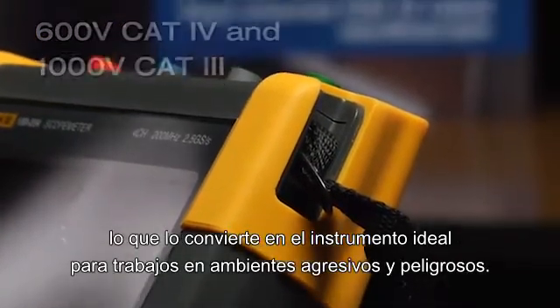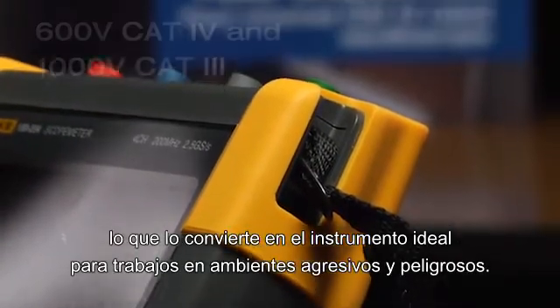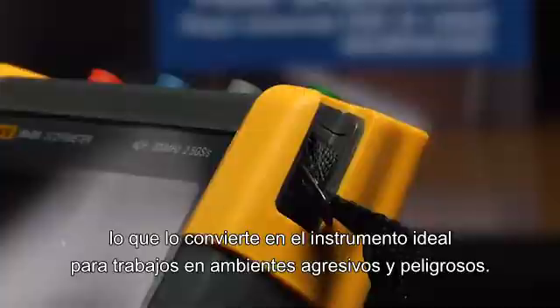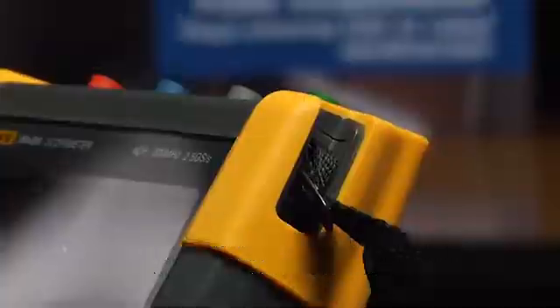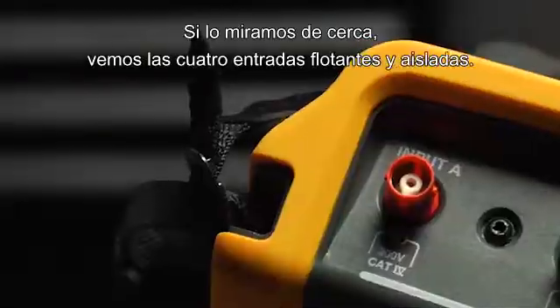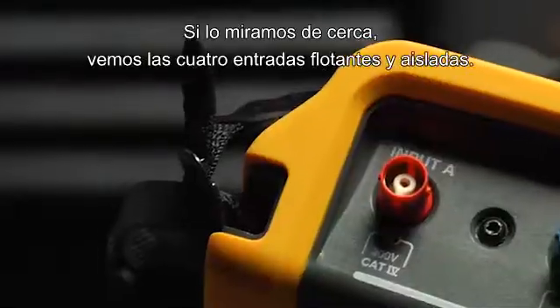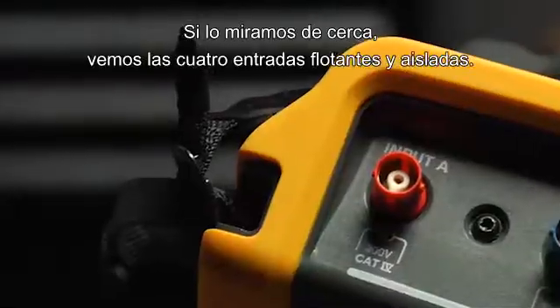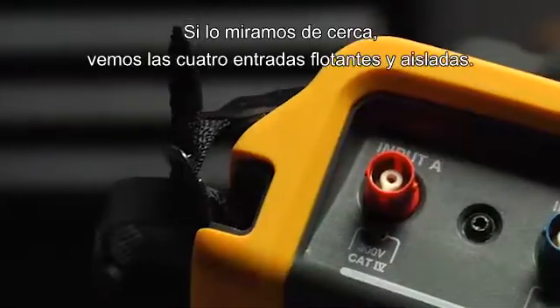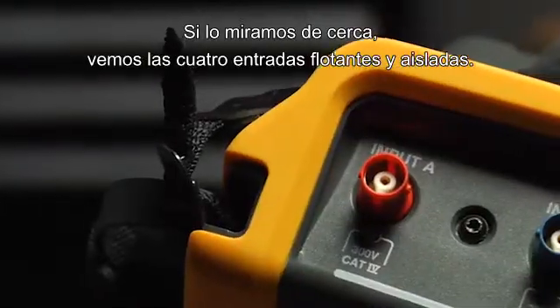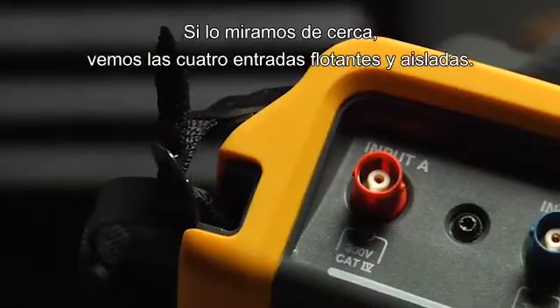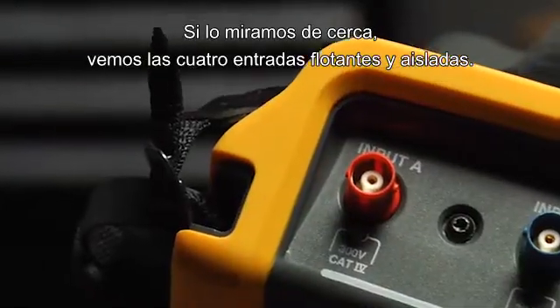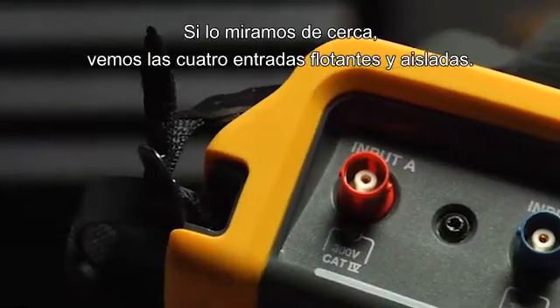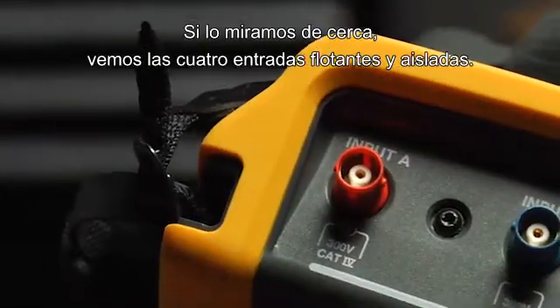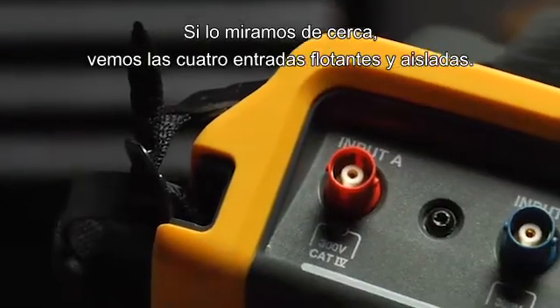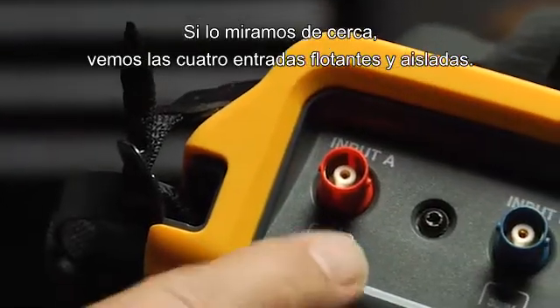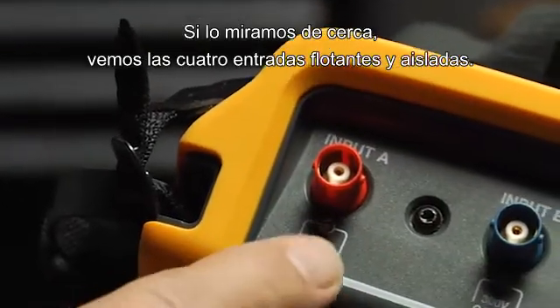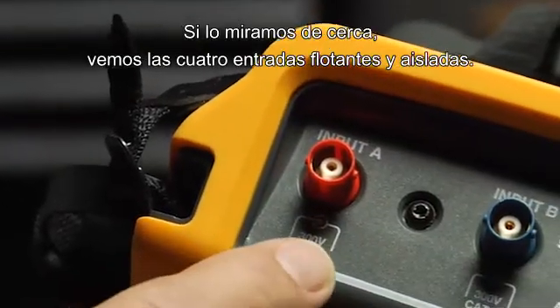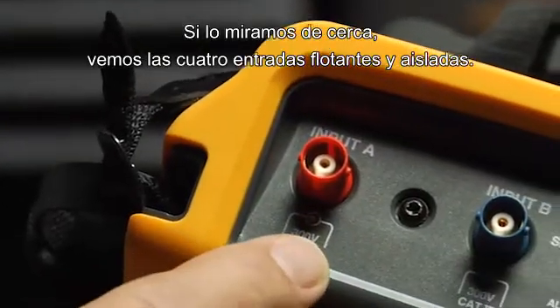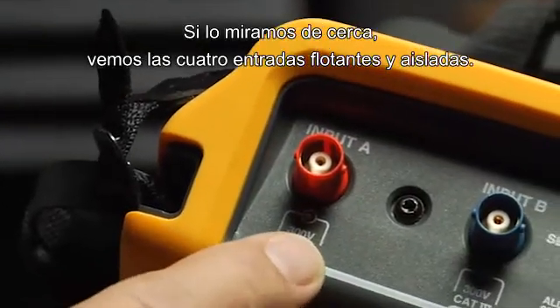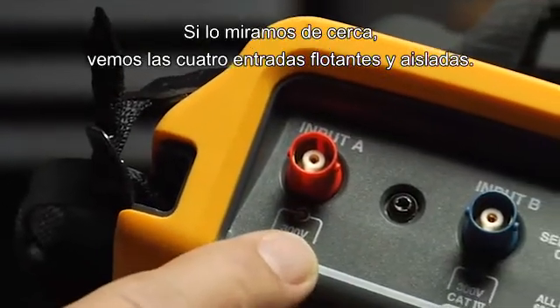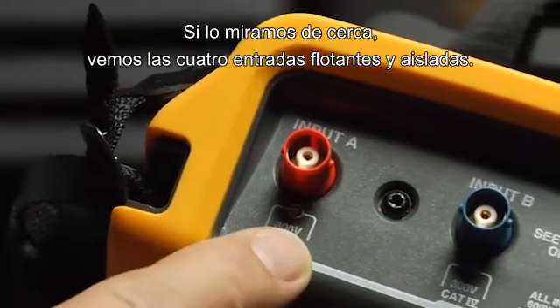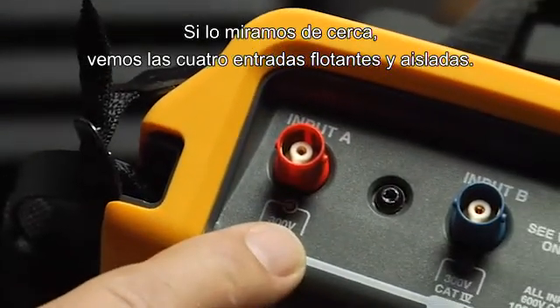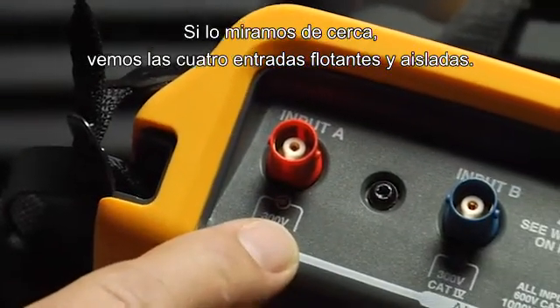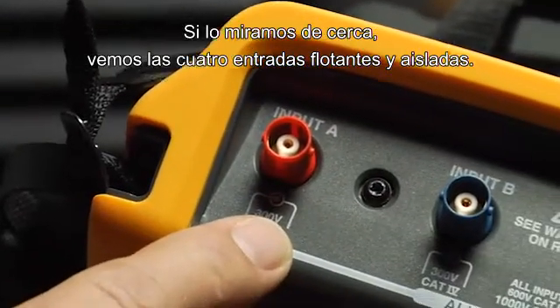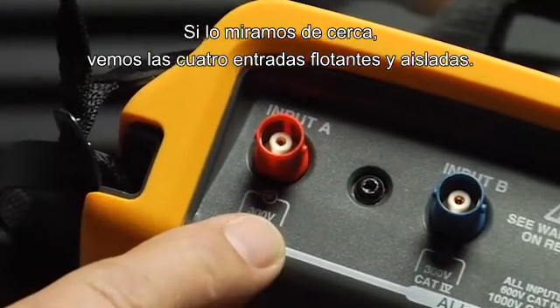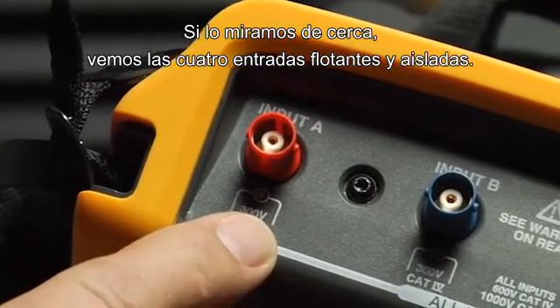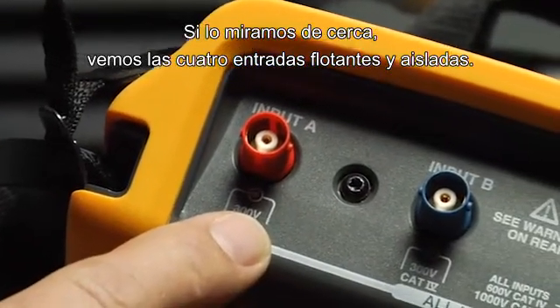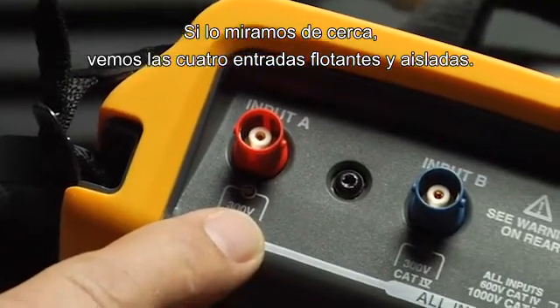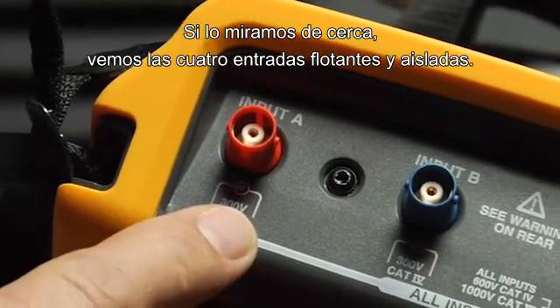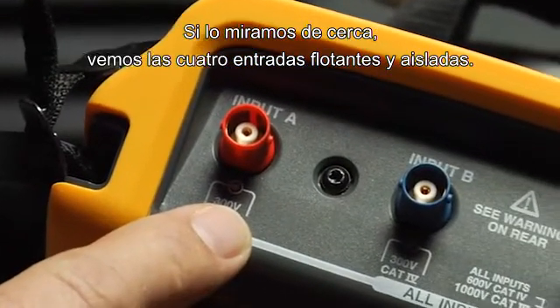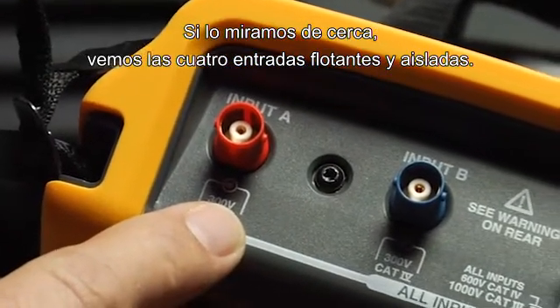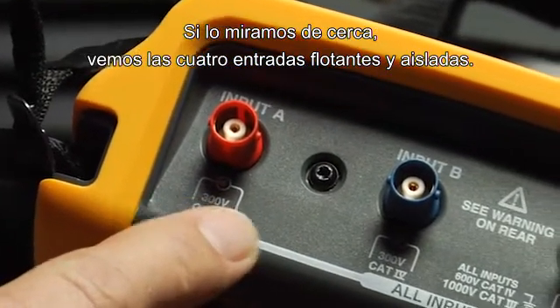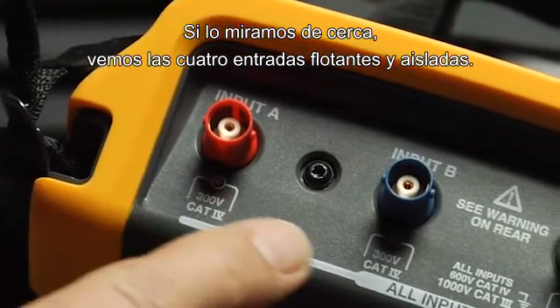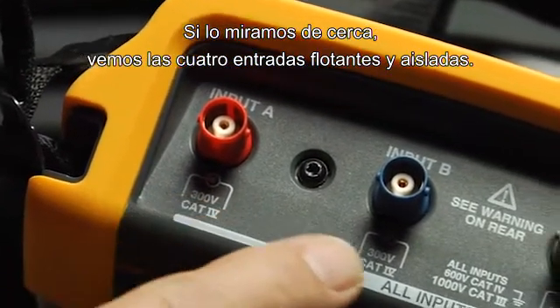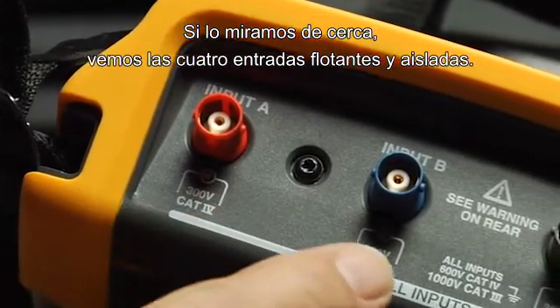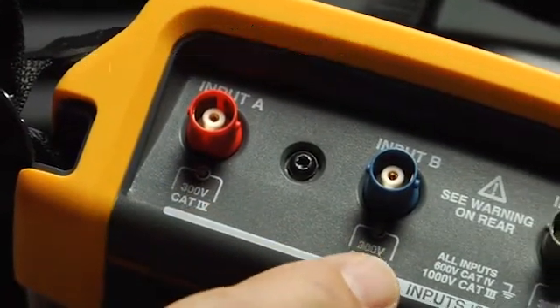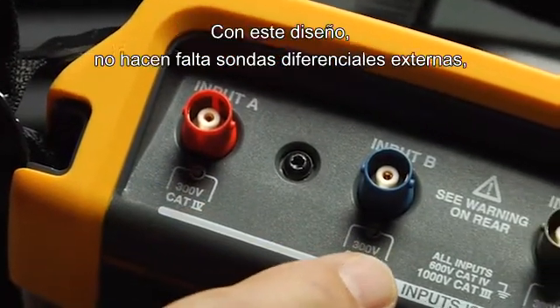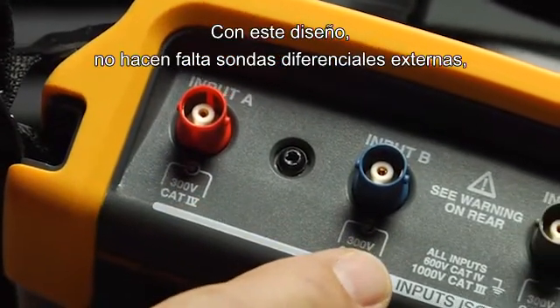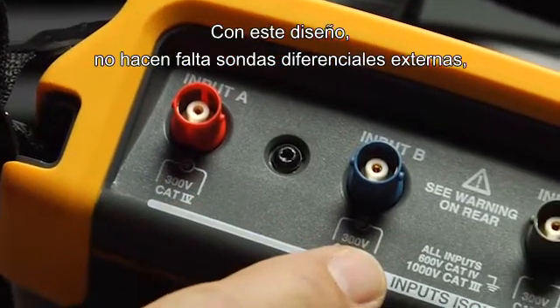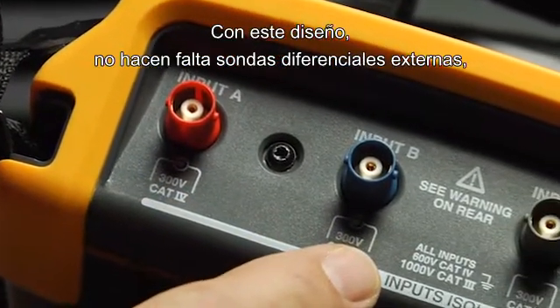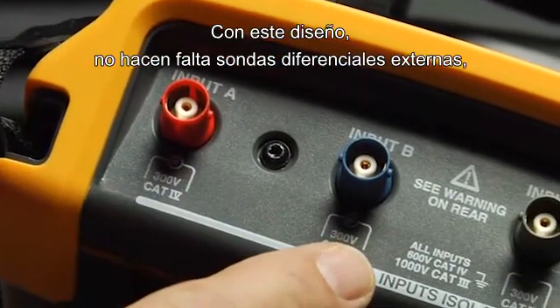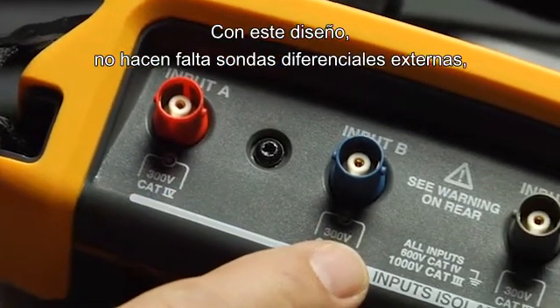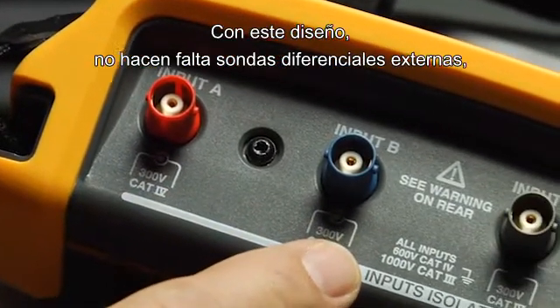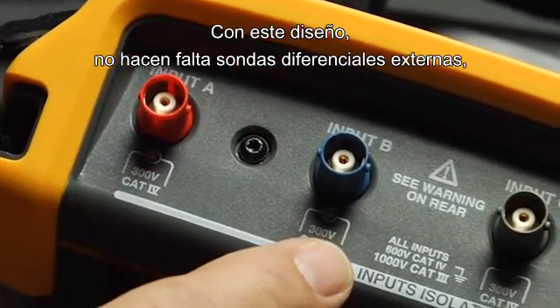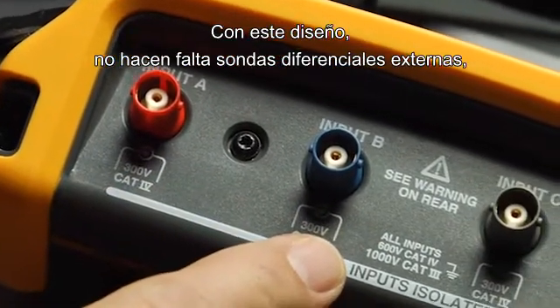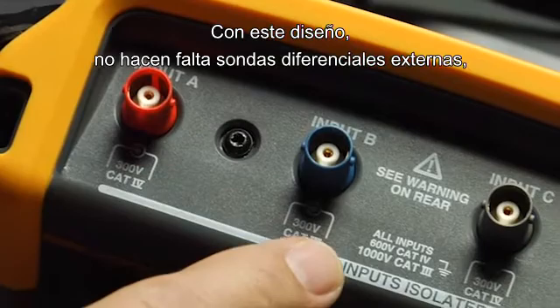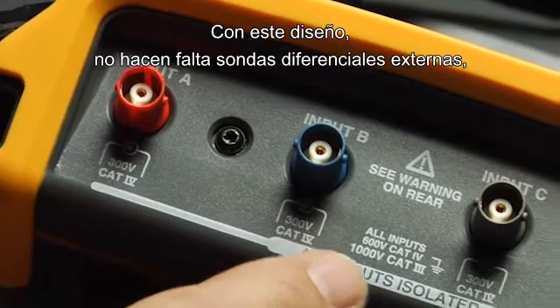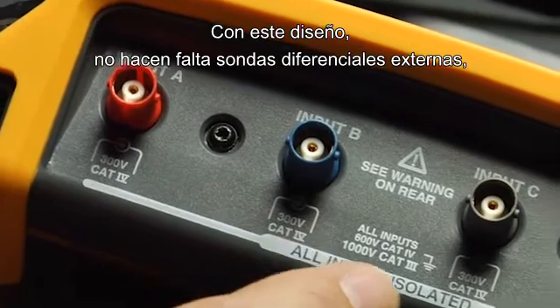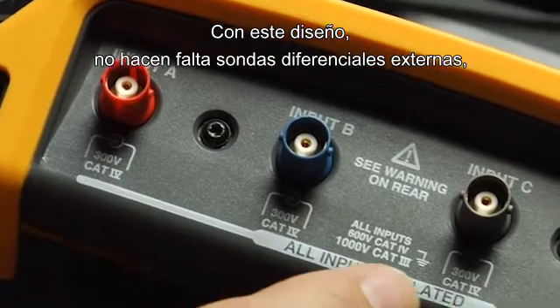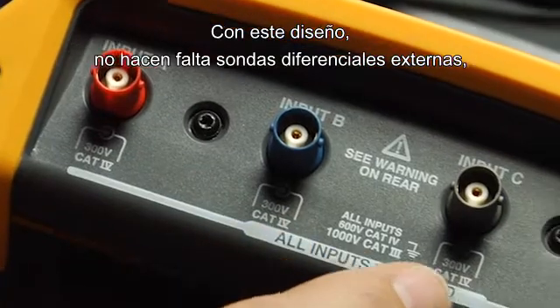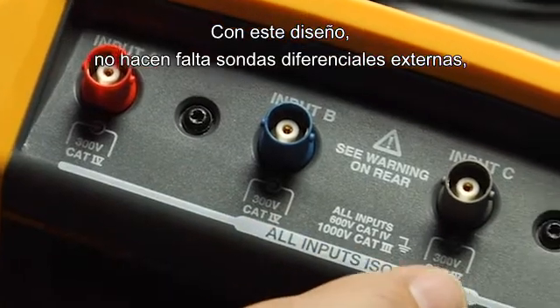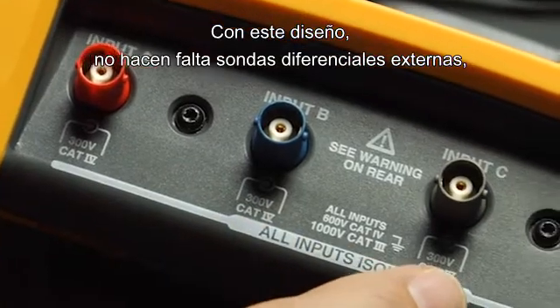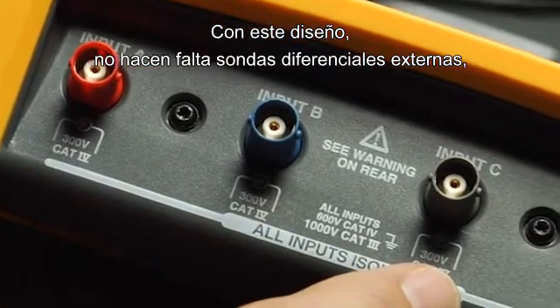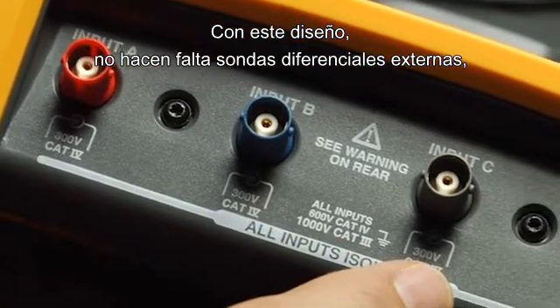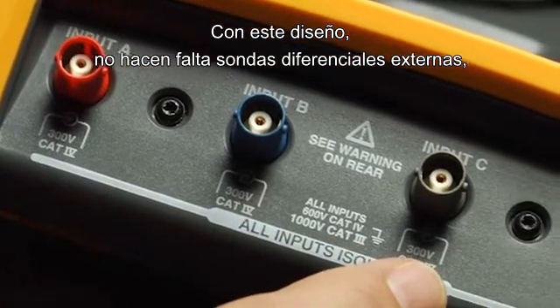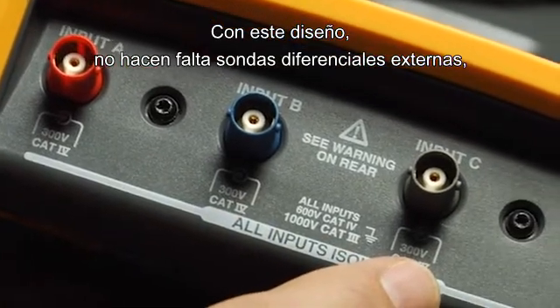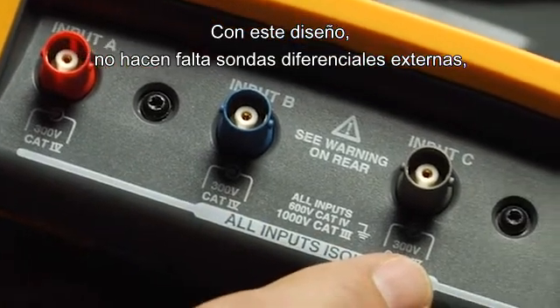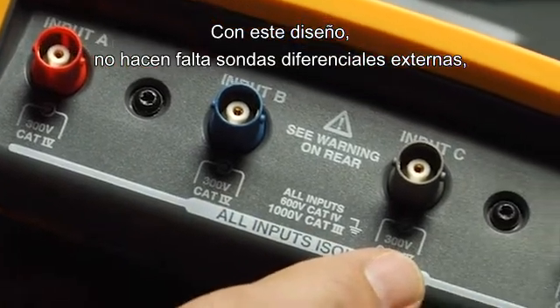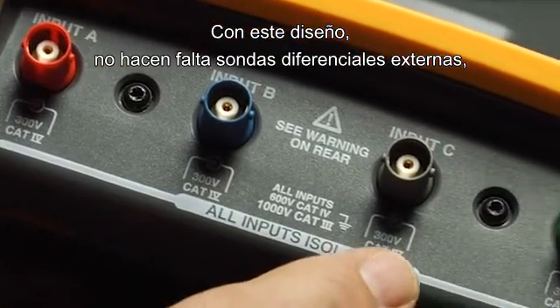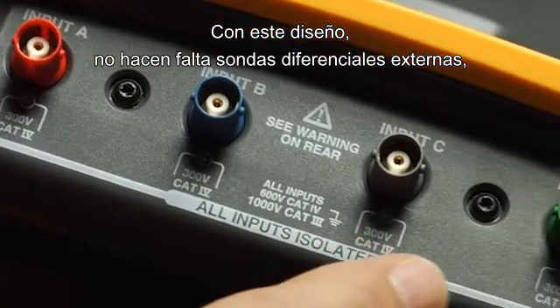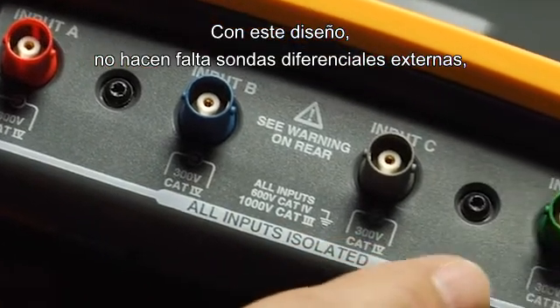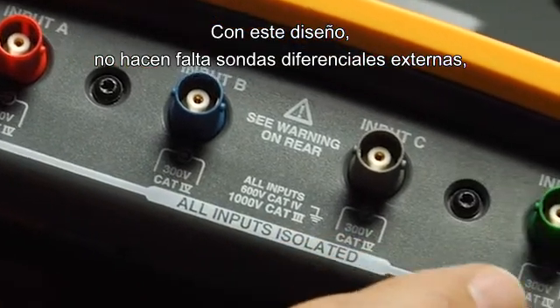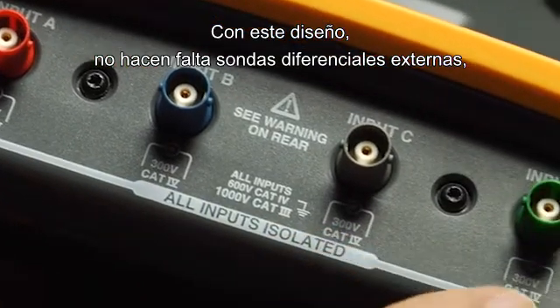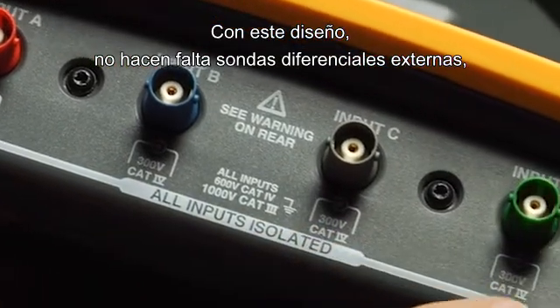A closer look shows the four isolated floating inputs. With this design, you don't need external differential probes, which prevents potentially dangerous user errors.